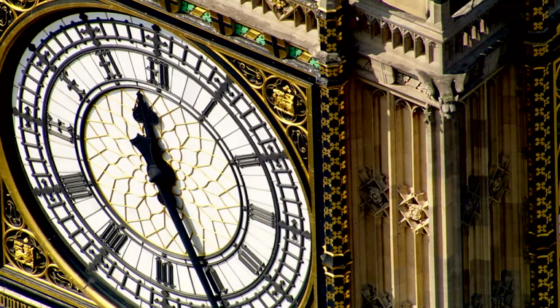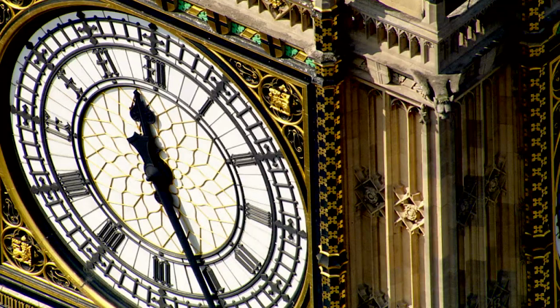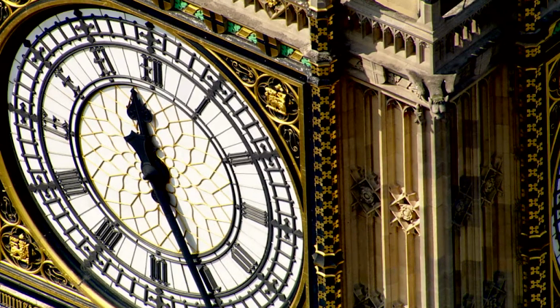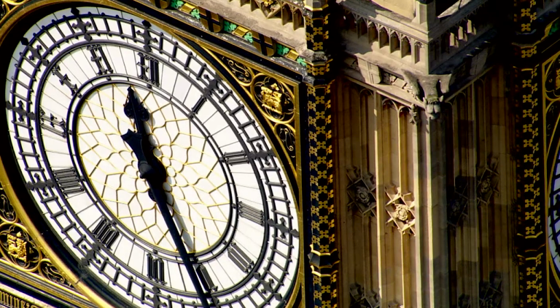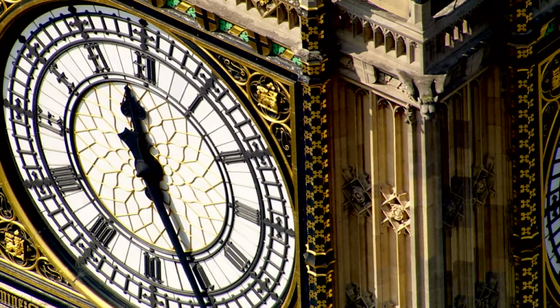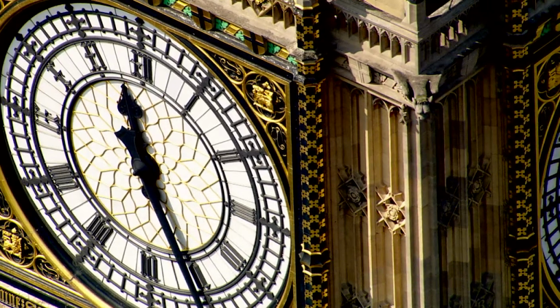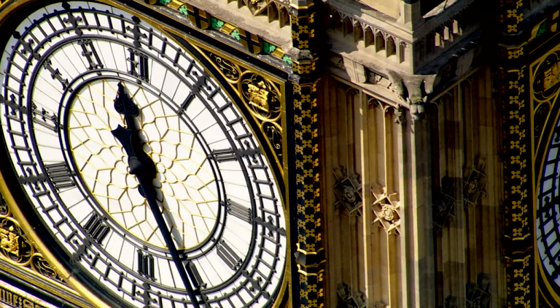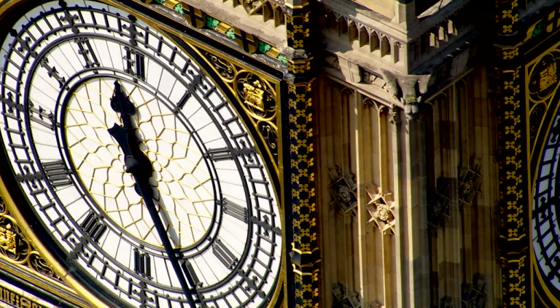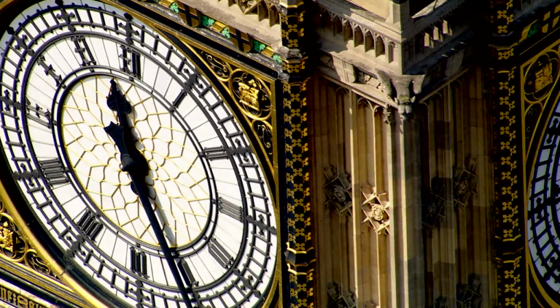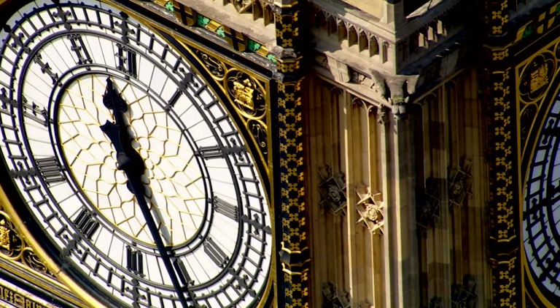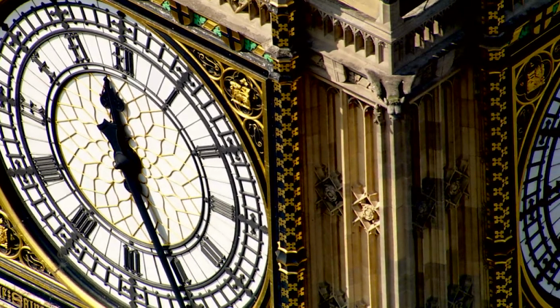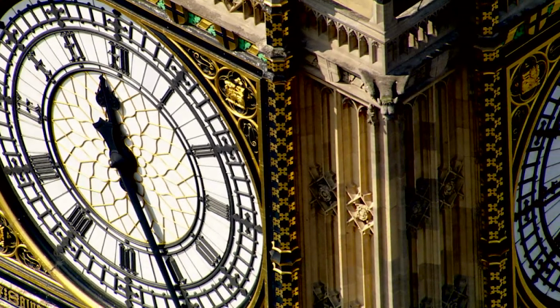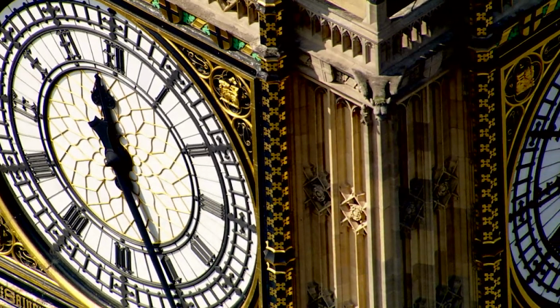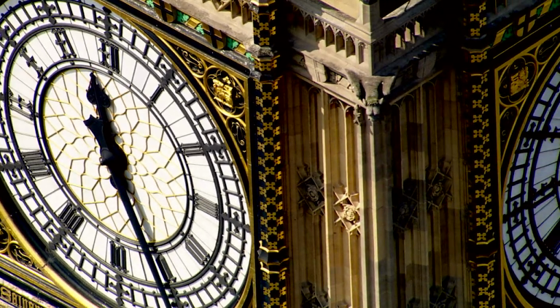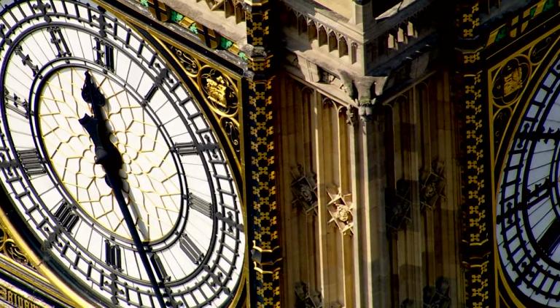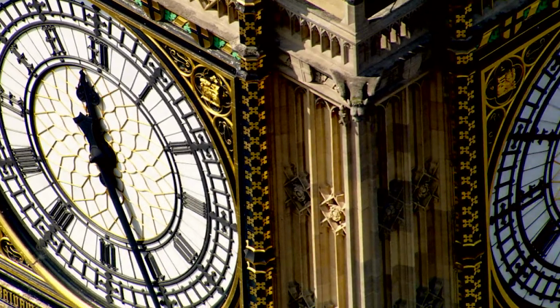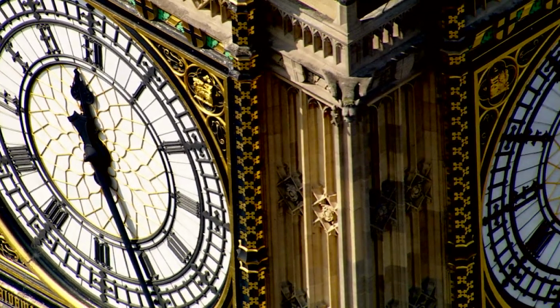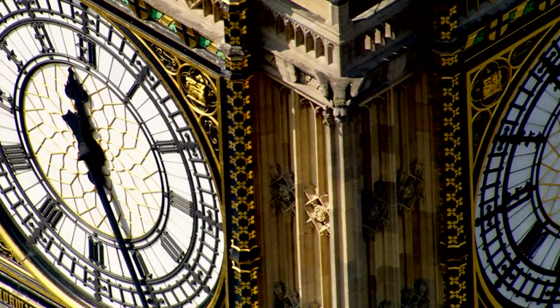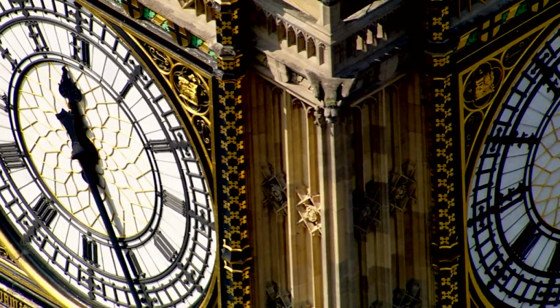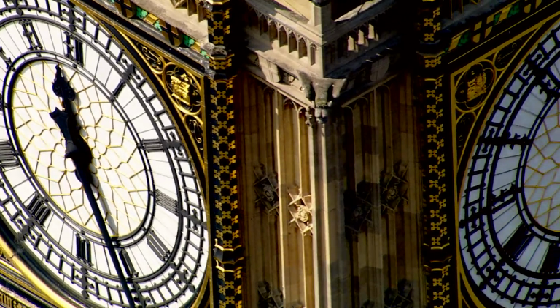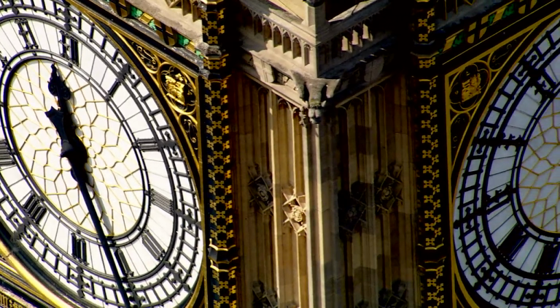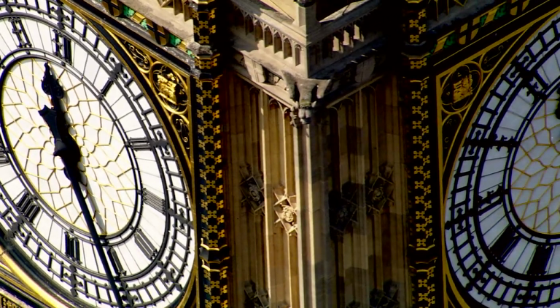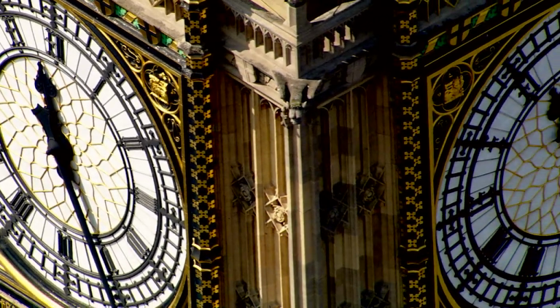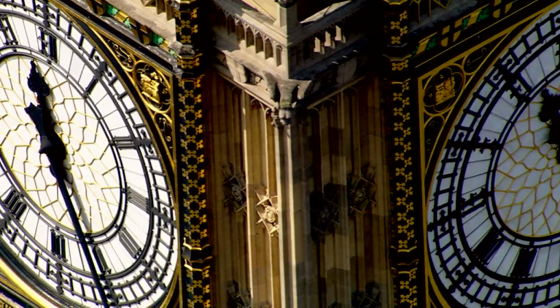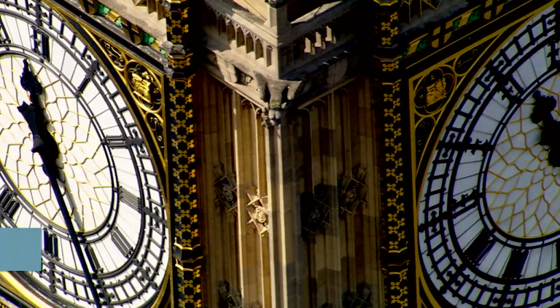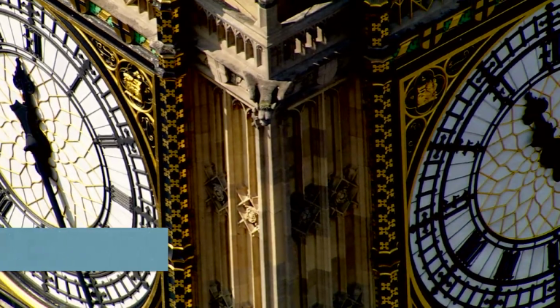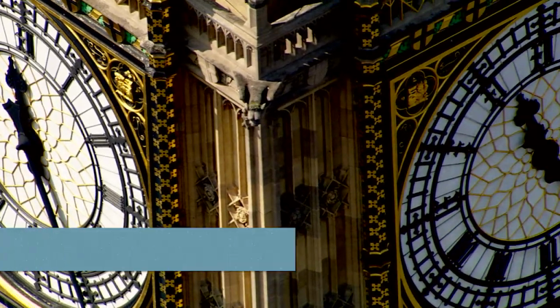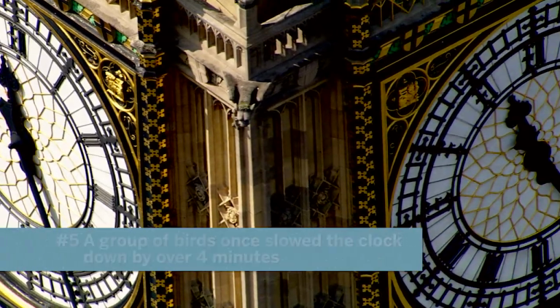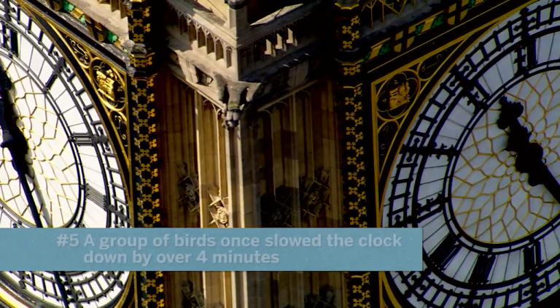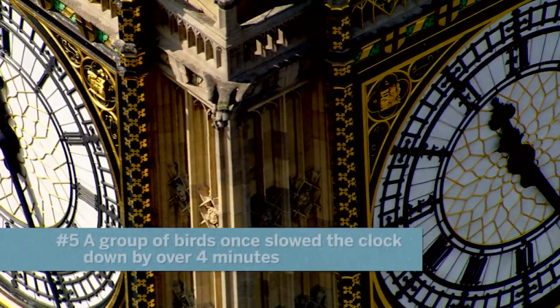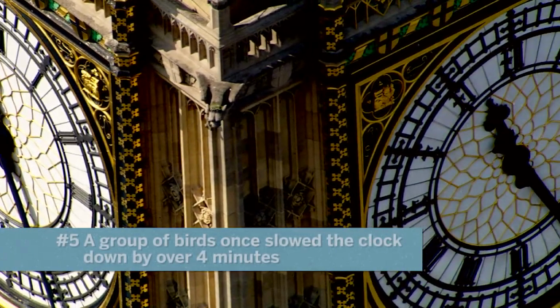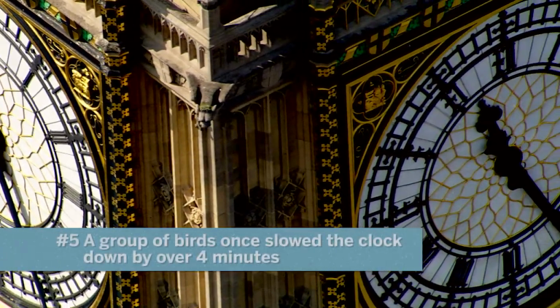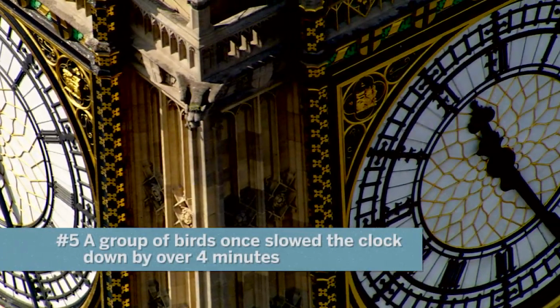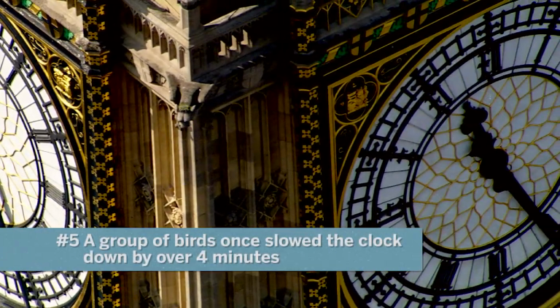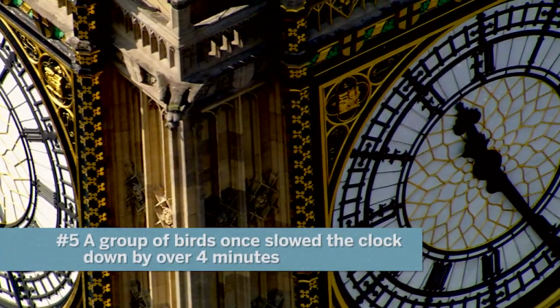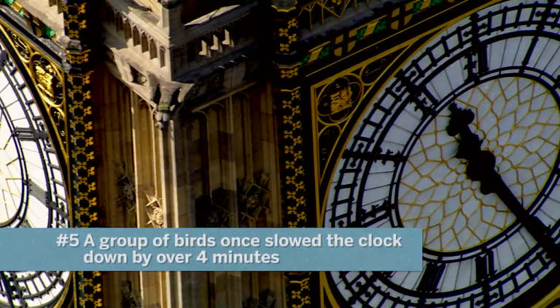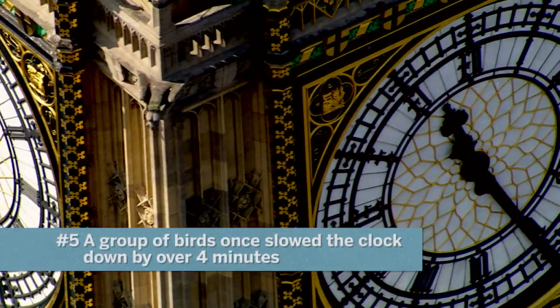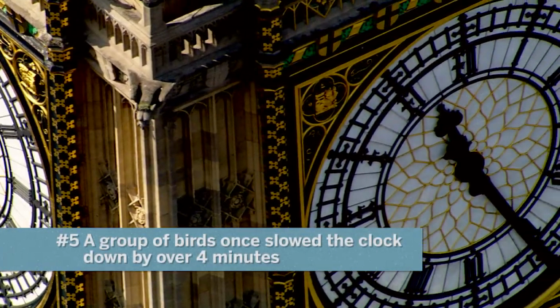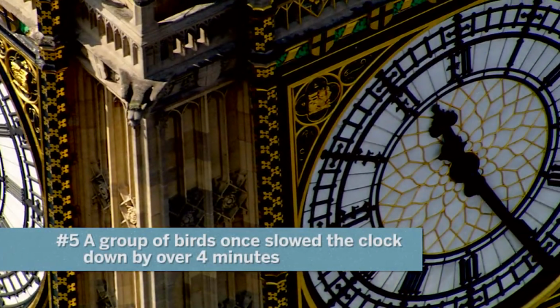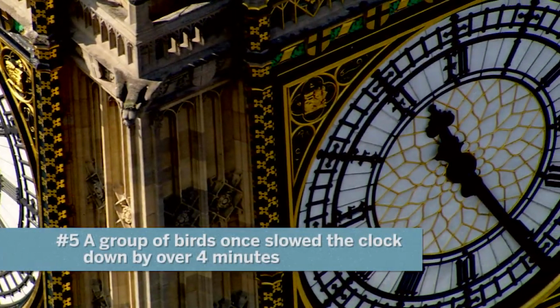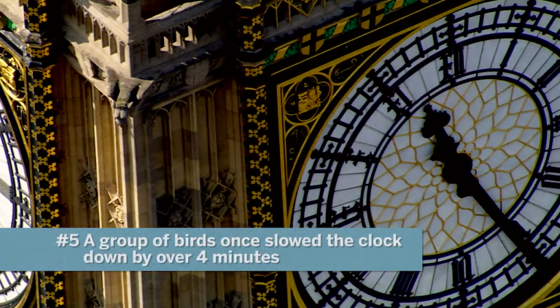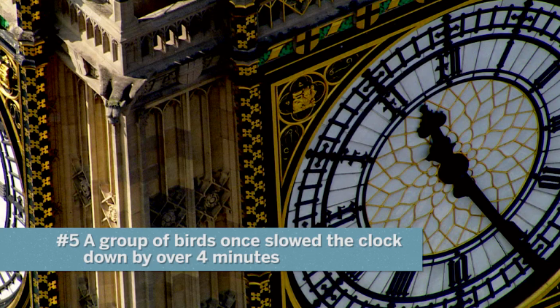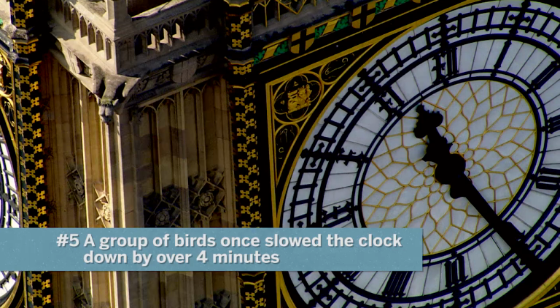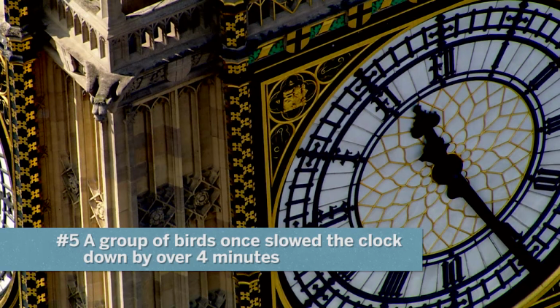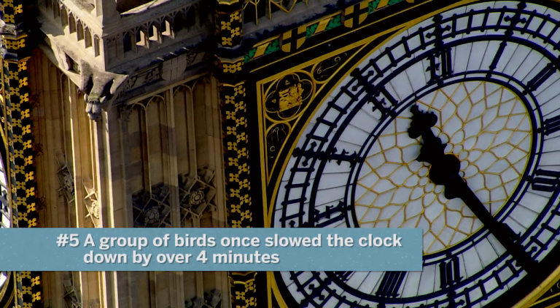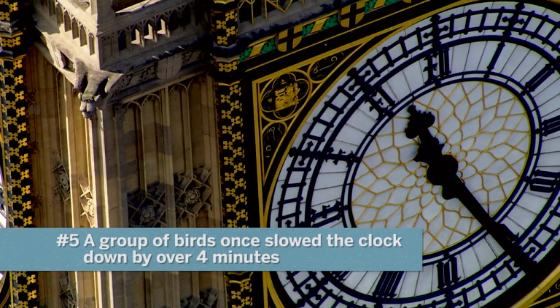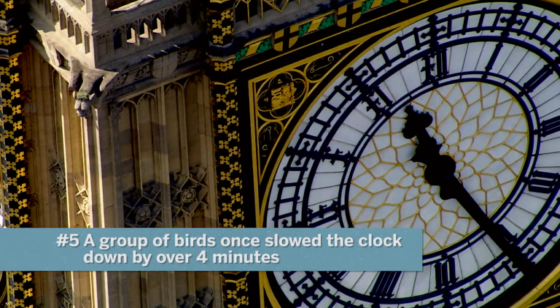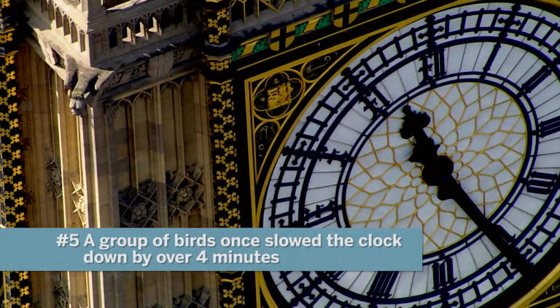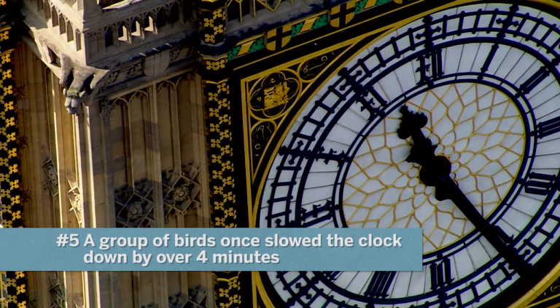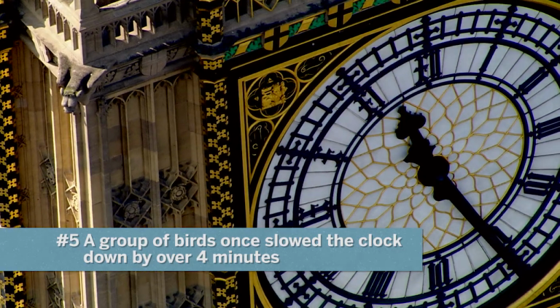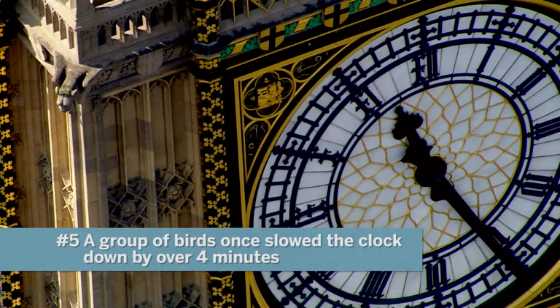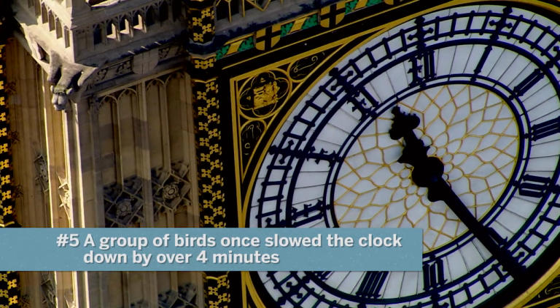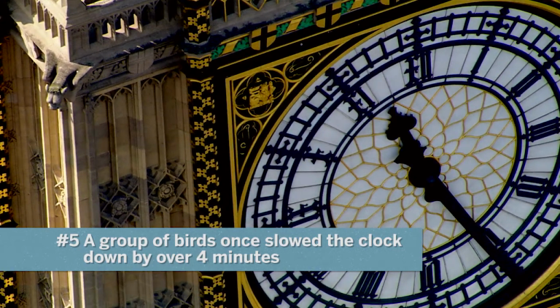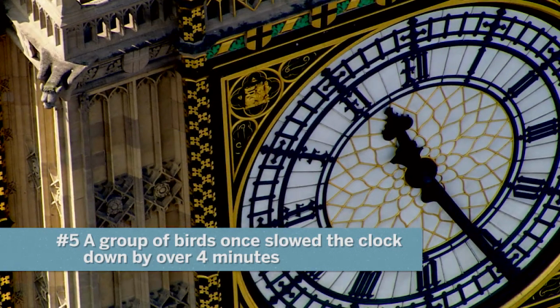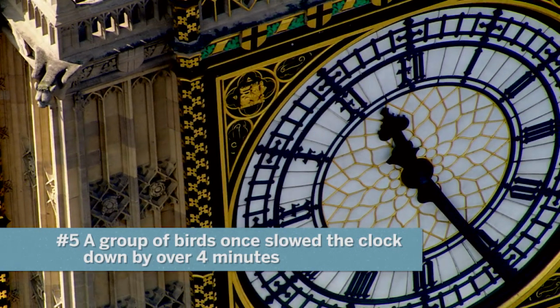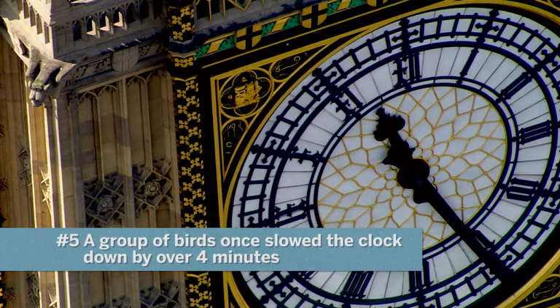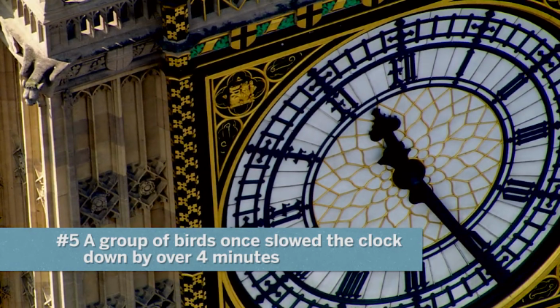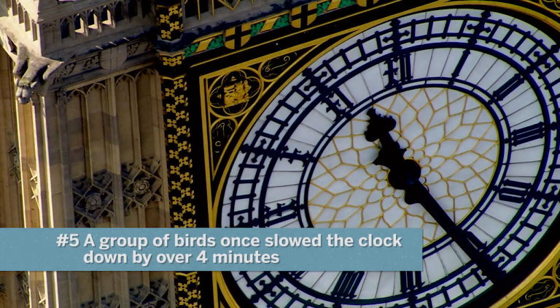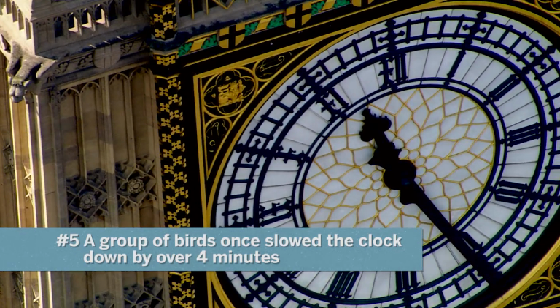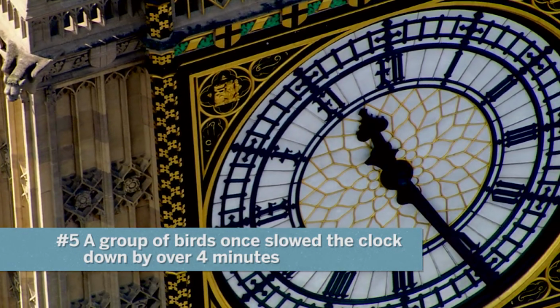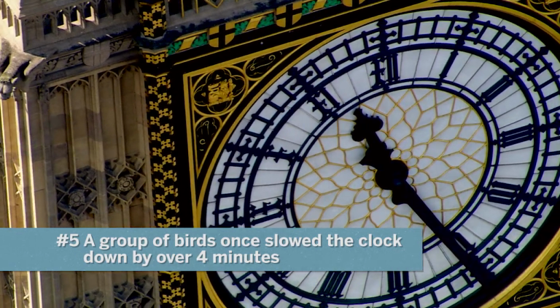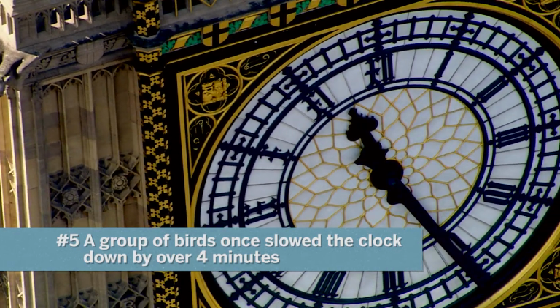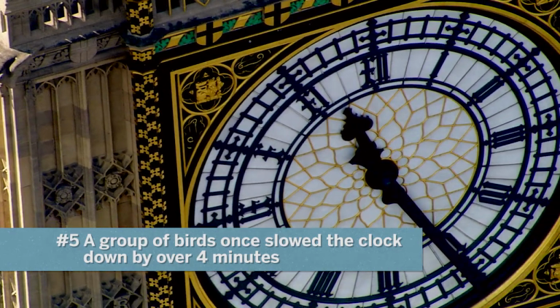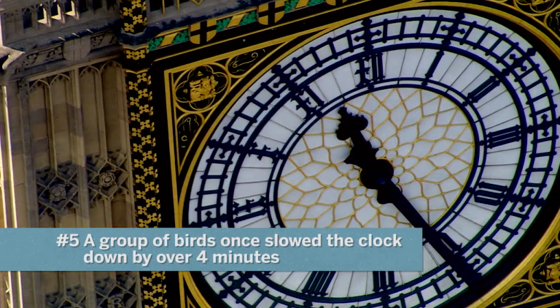The great clock lost four and a half minutes back in 1949 because a group of starlings perched on the minute hand and slowed it down.